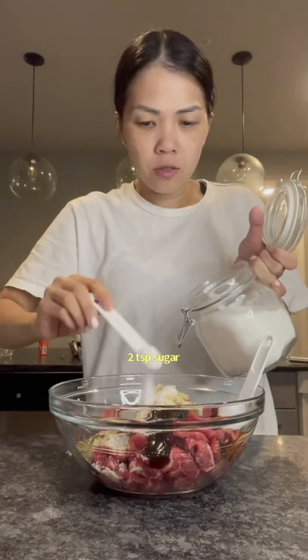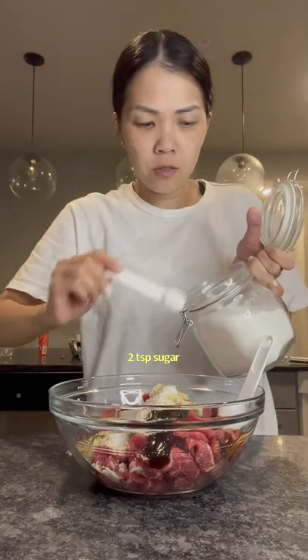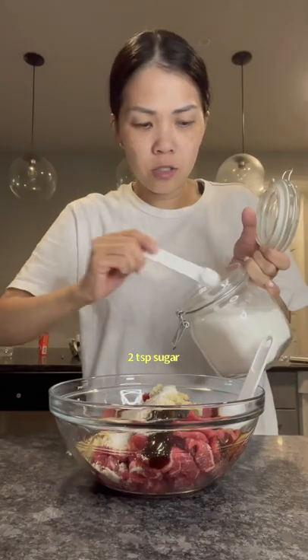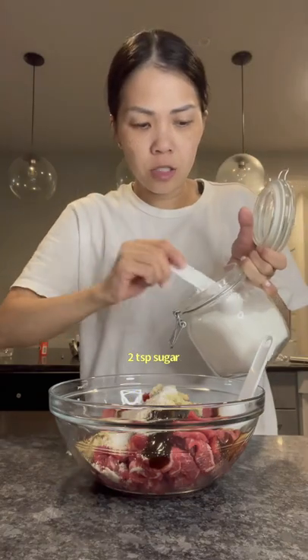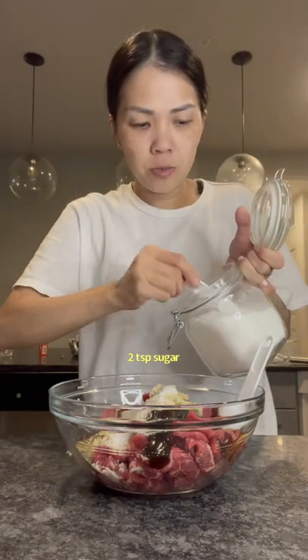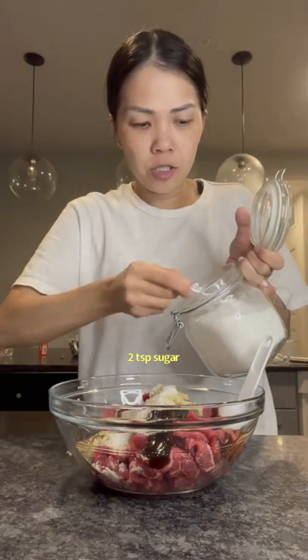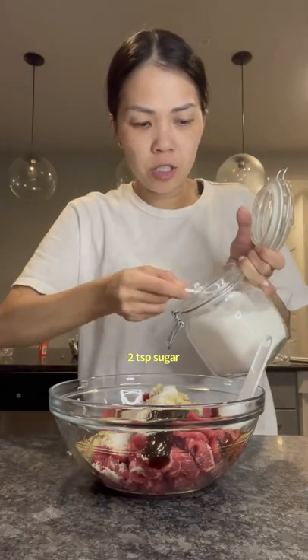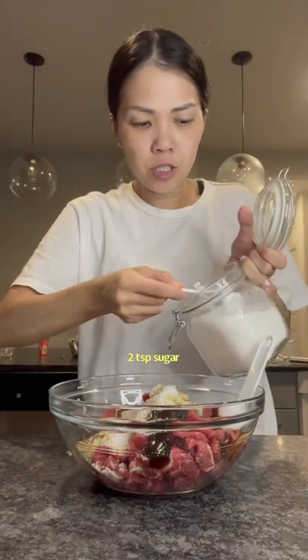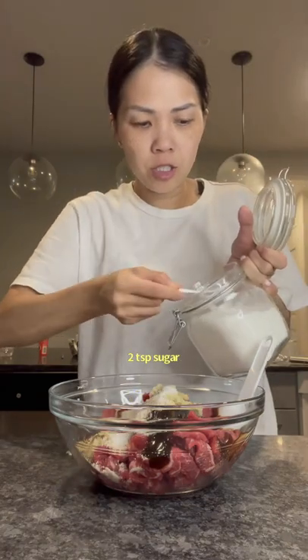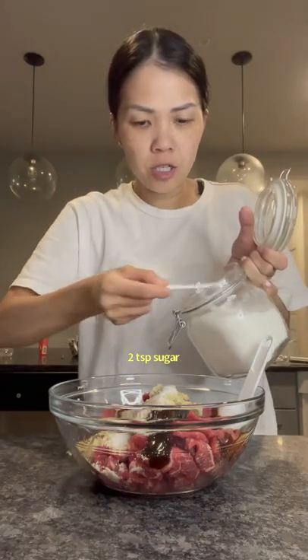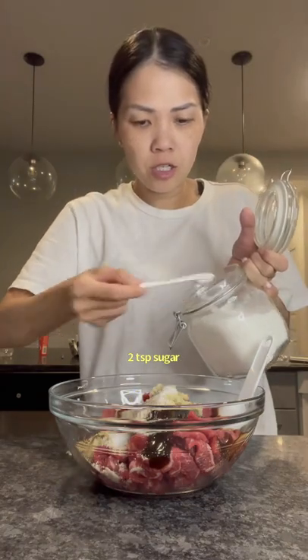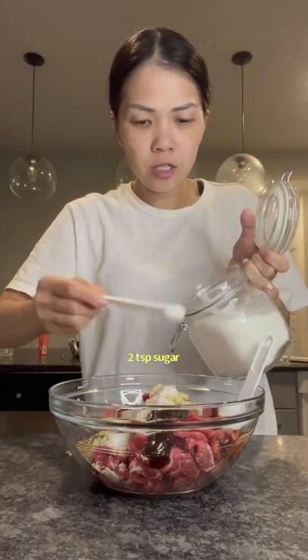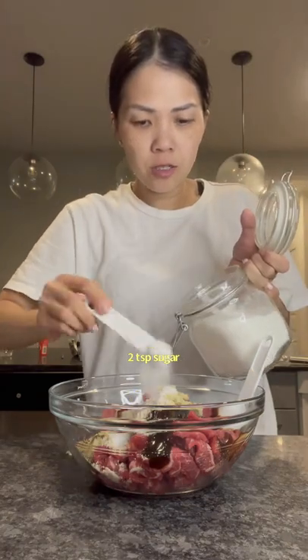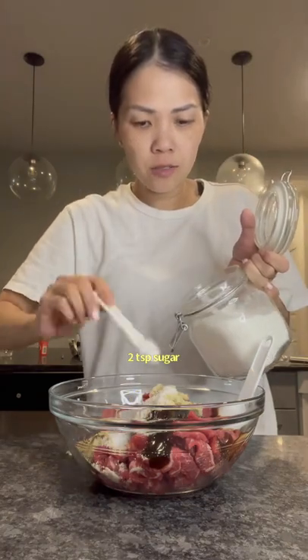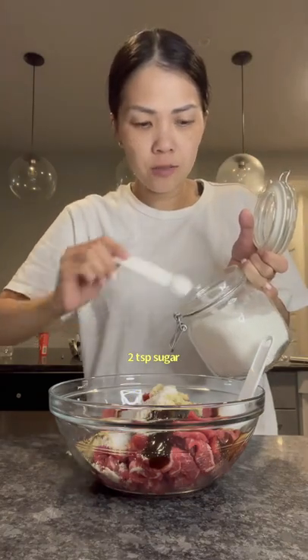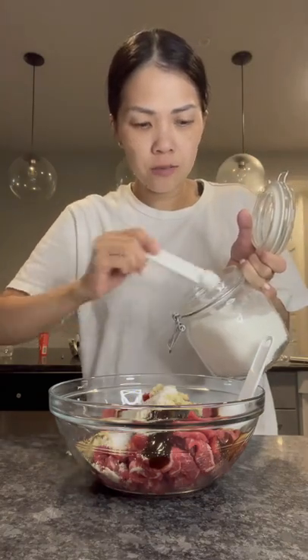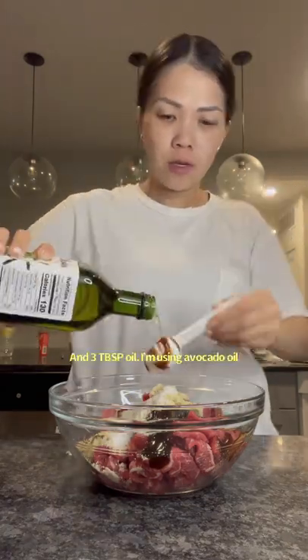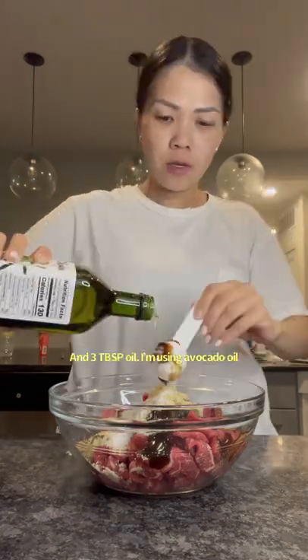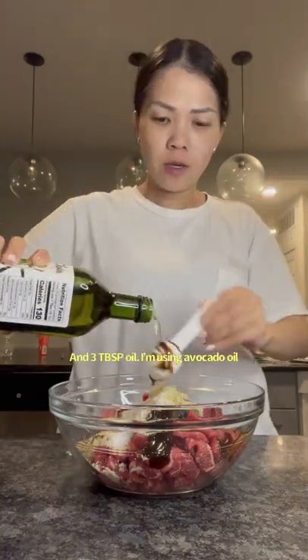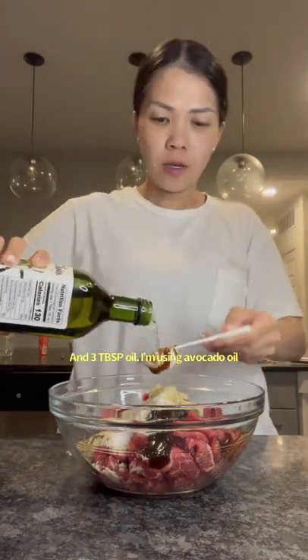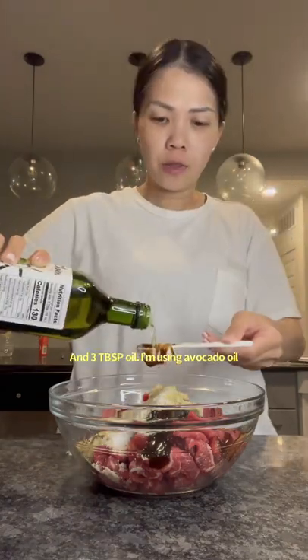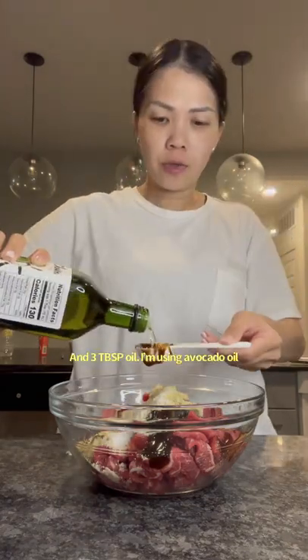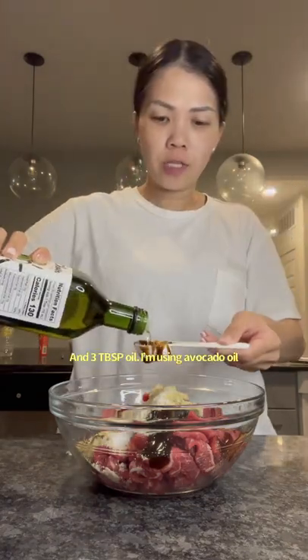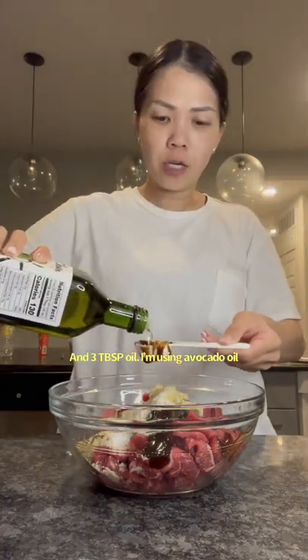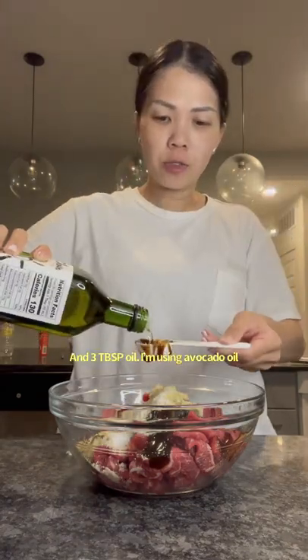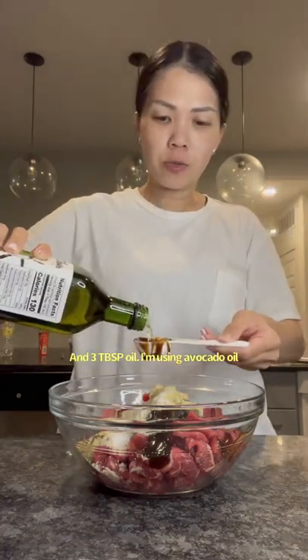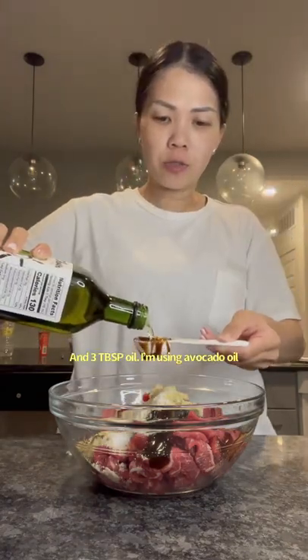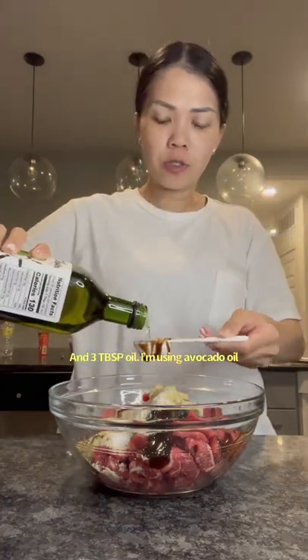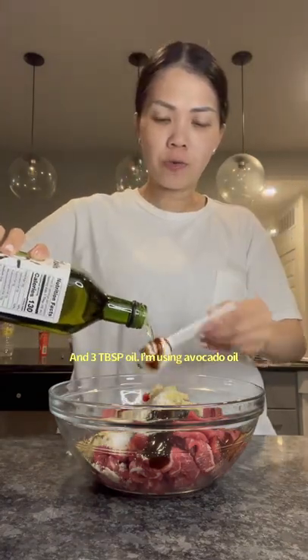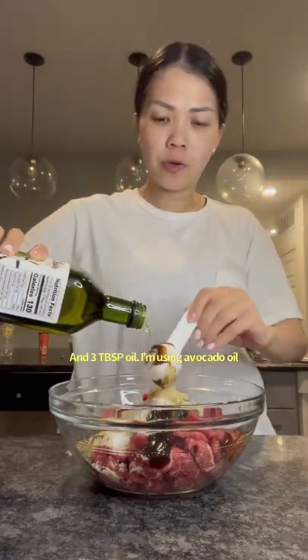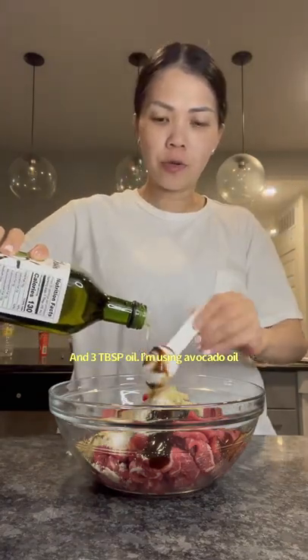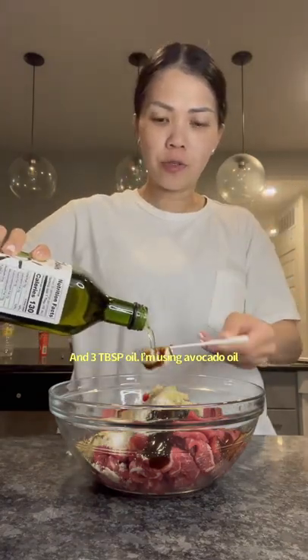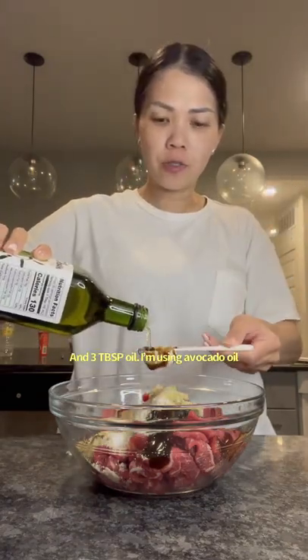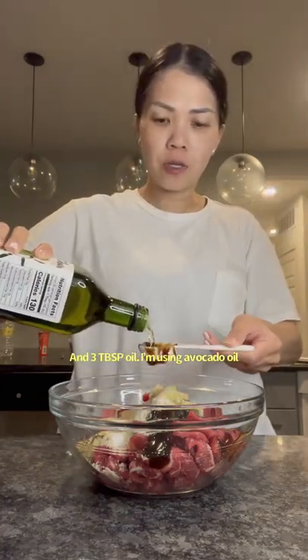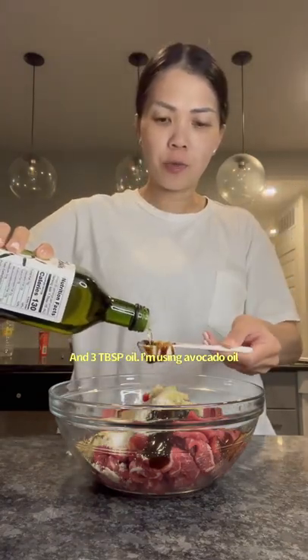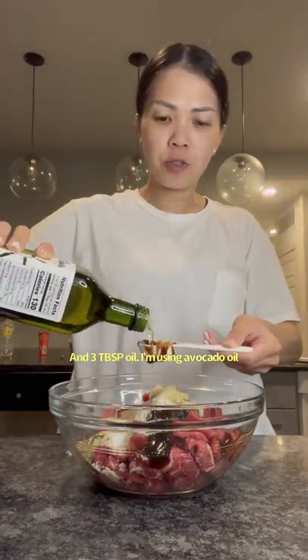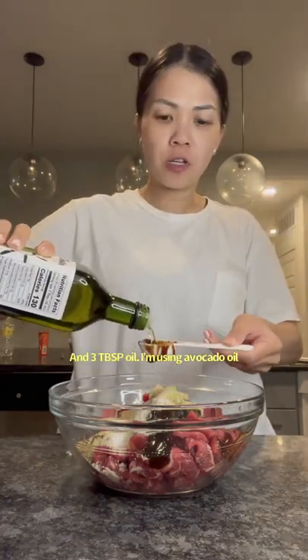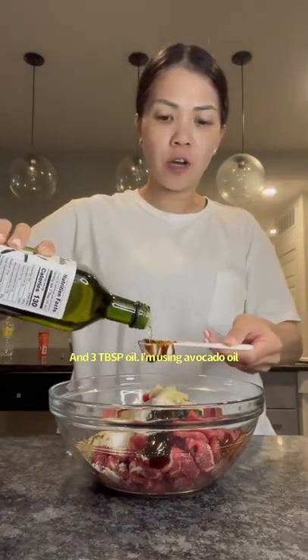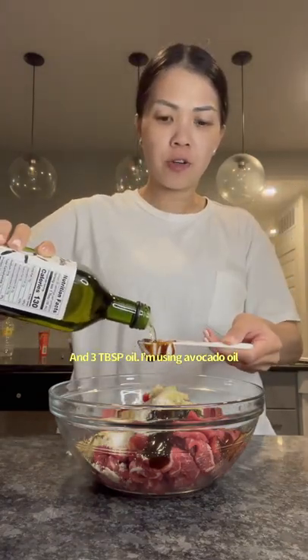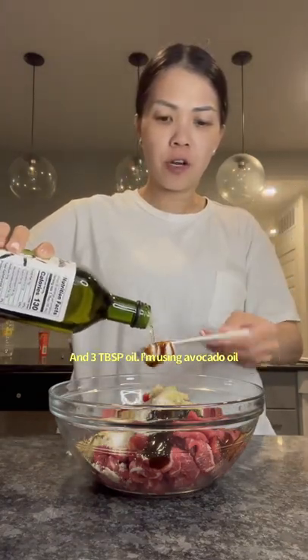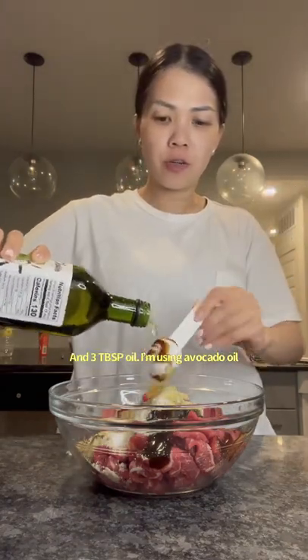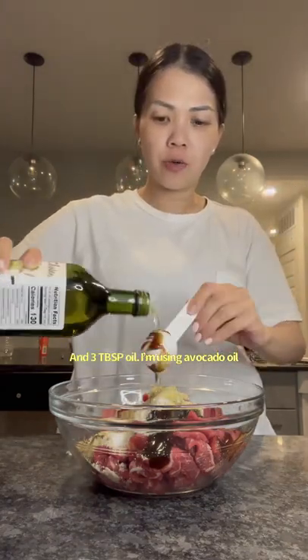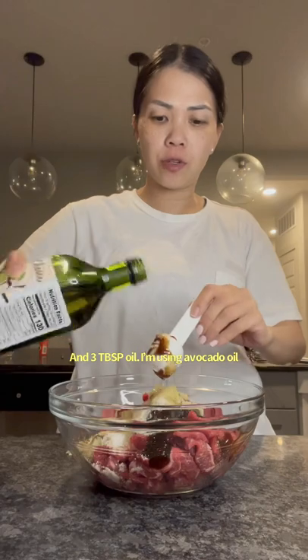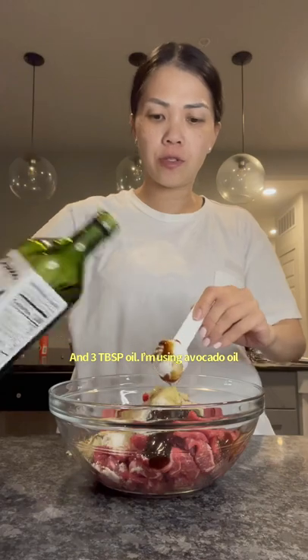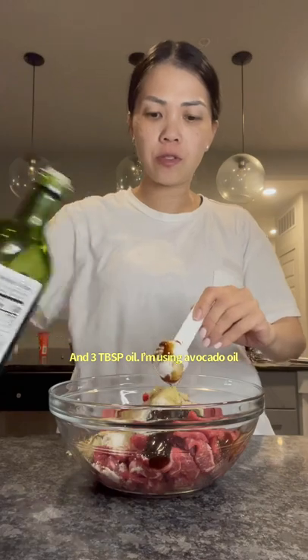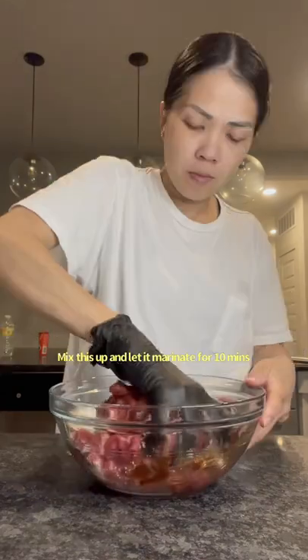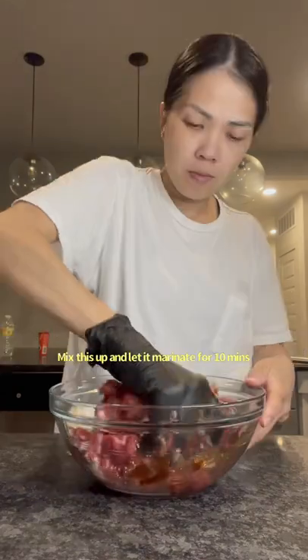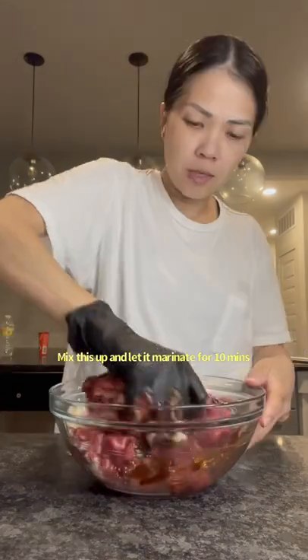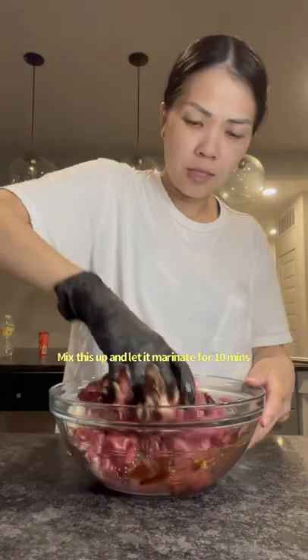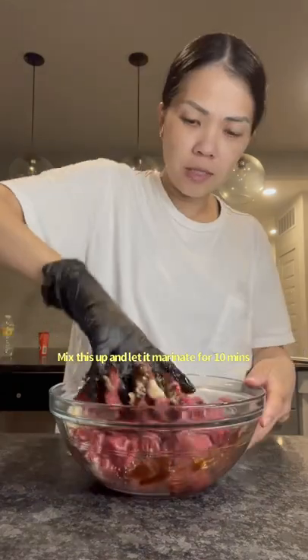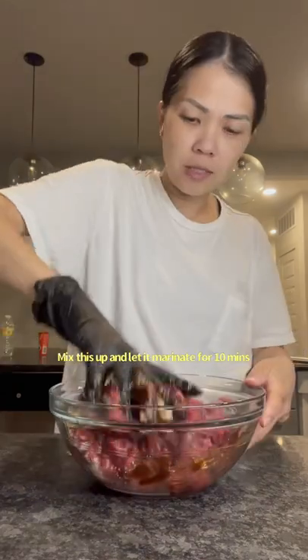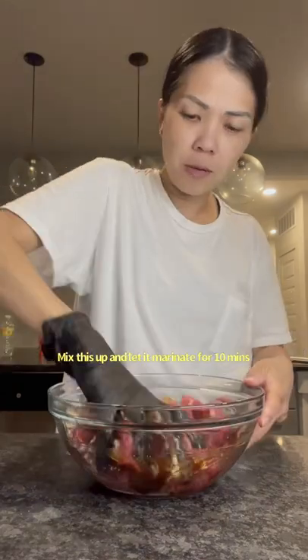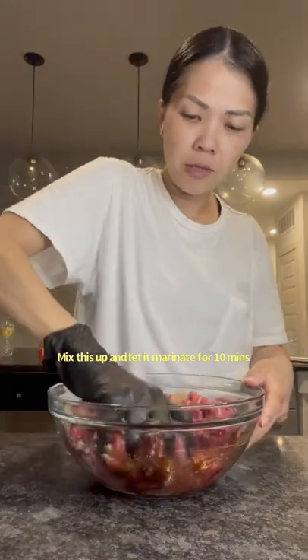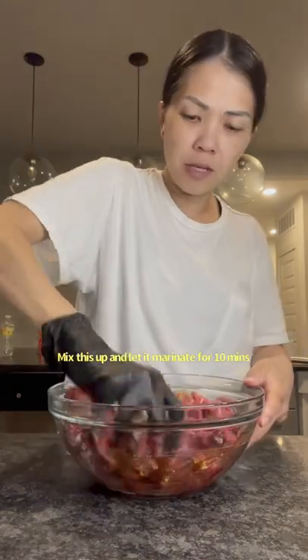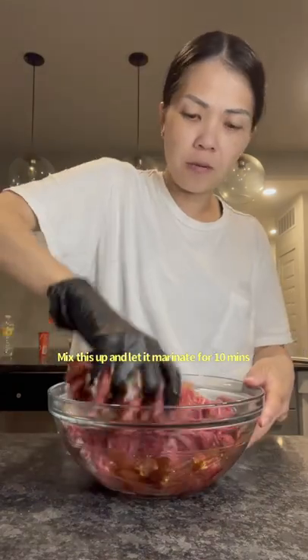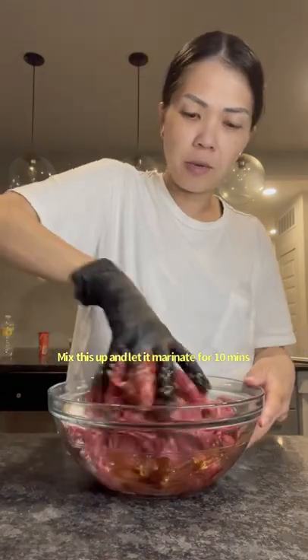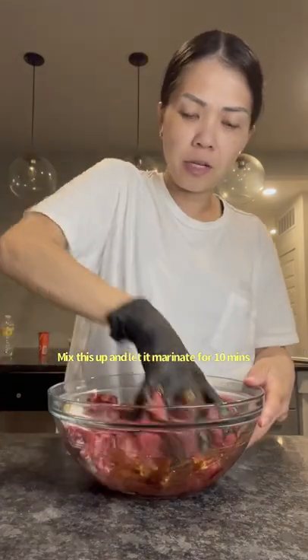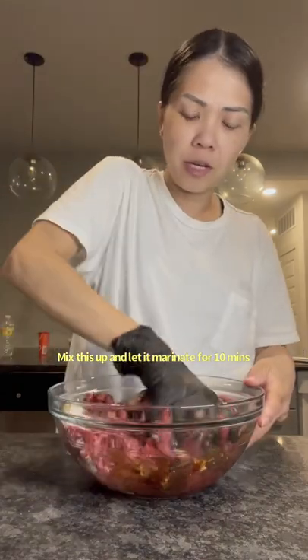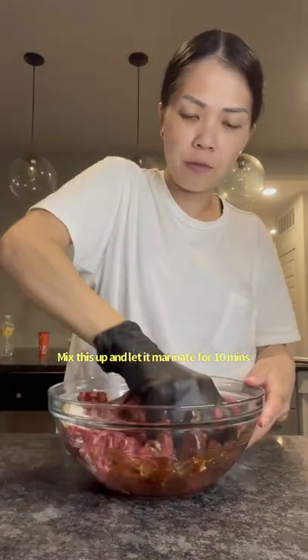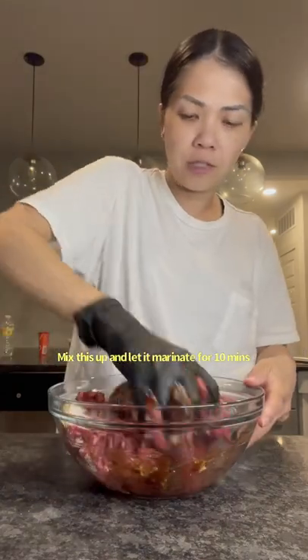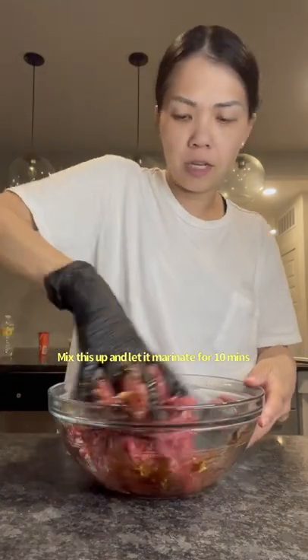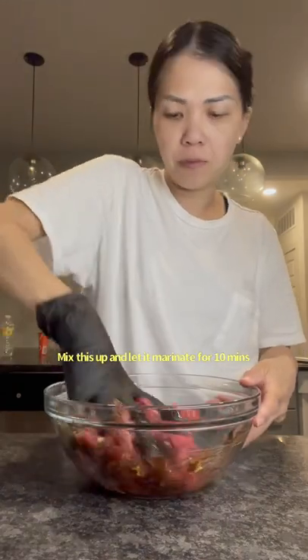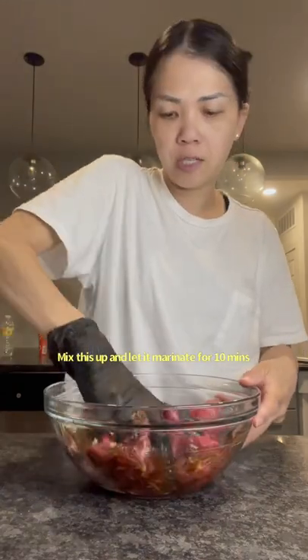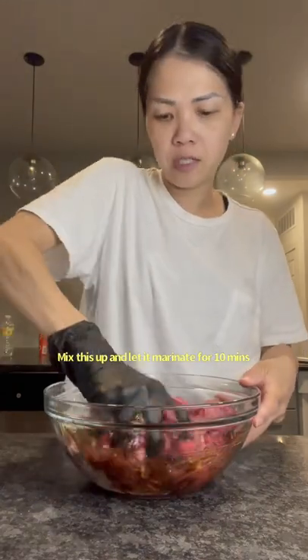One teaspoon of black pepper, two teaspoons of sugar, and three tablespoons of oil — I'm using avocado oil. Mix this up and let it marinate for 10 minutes.